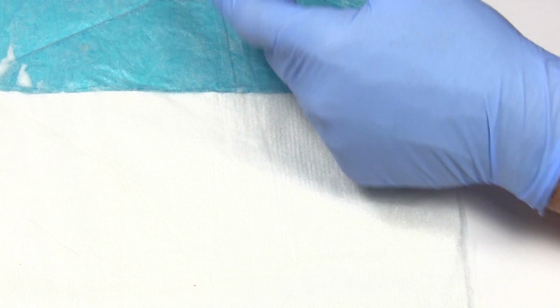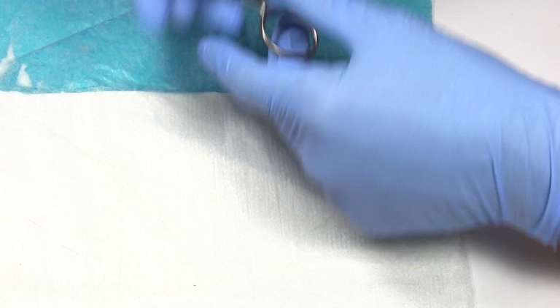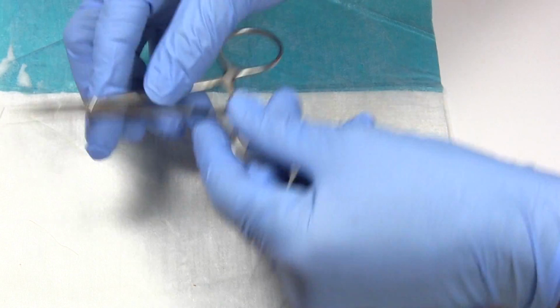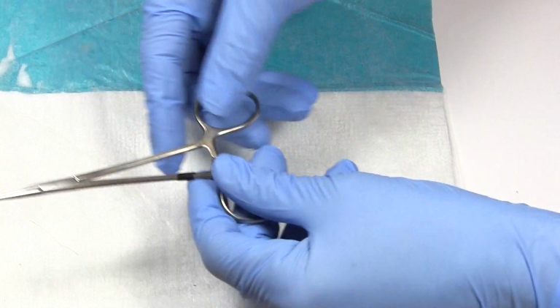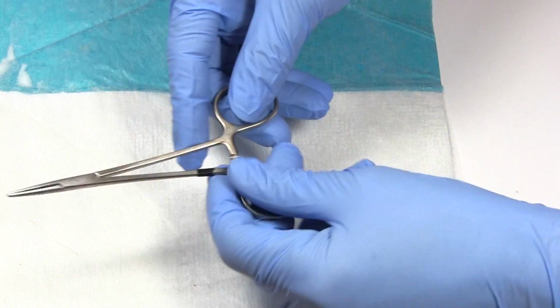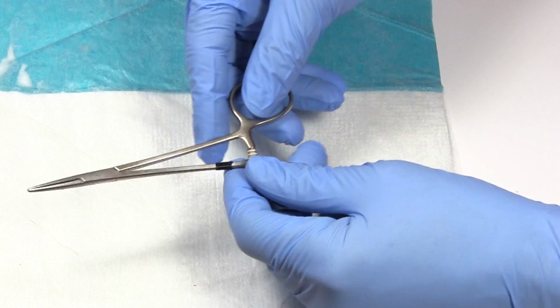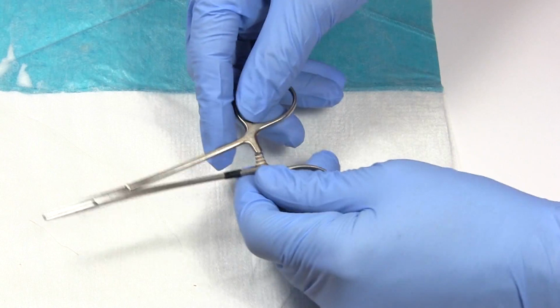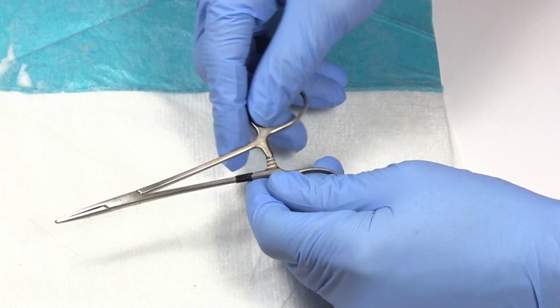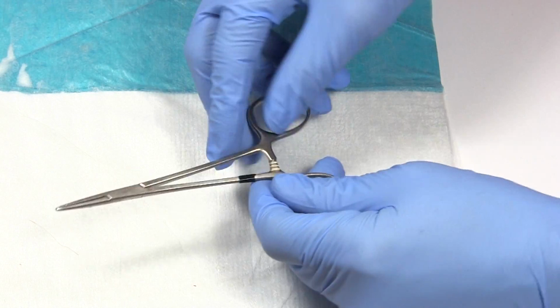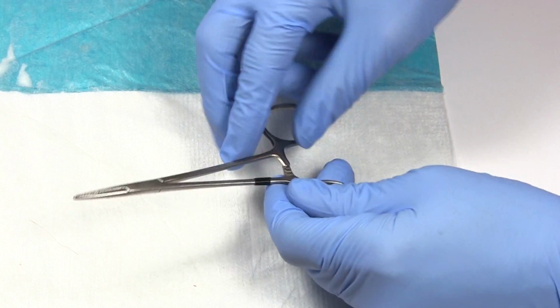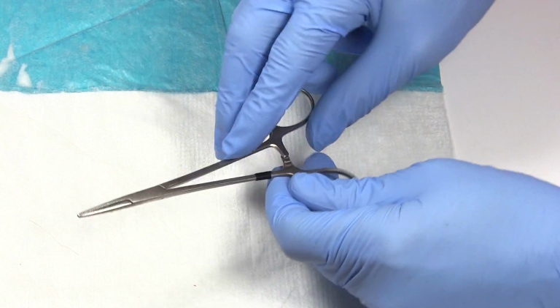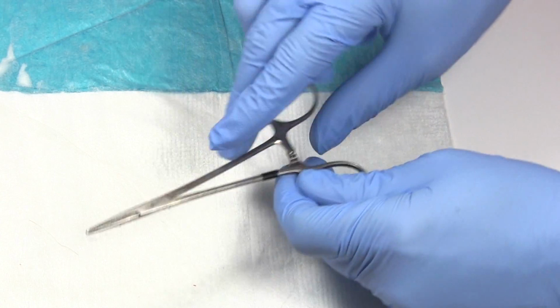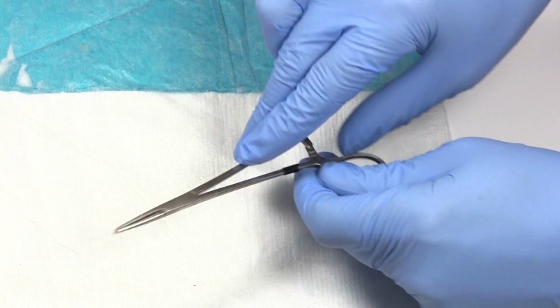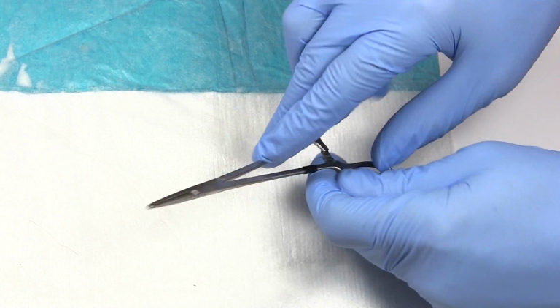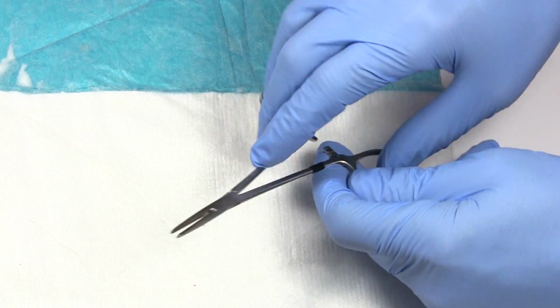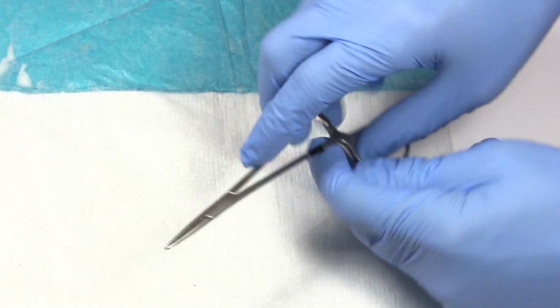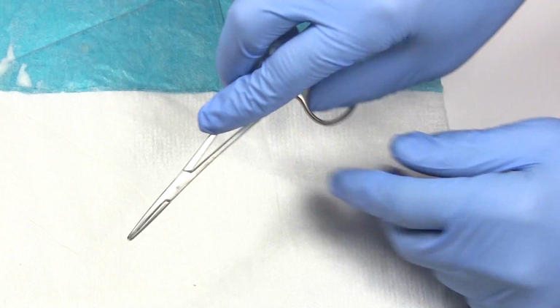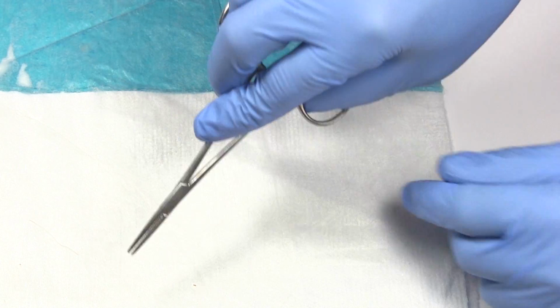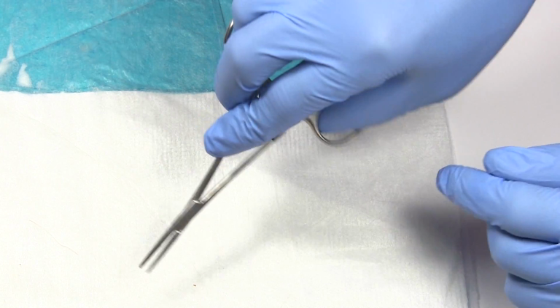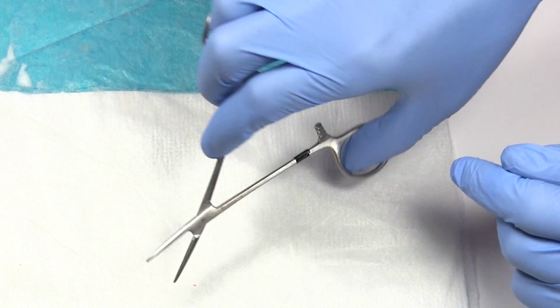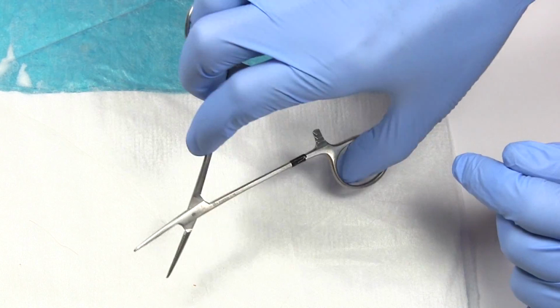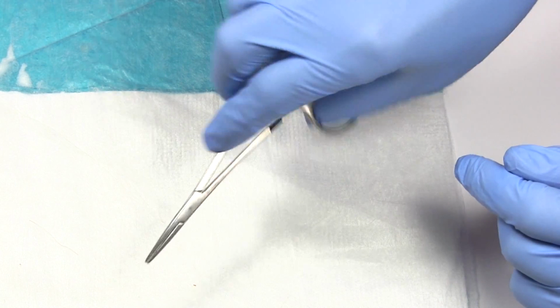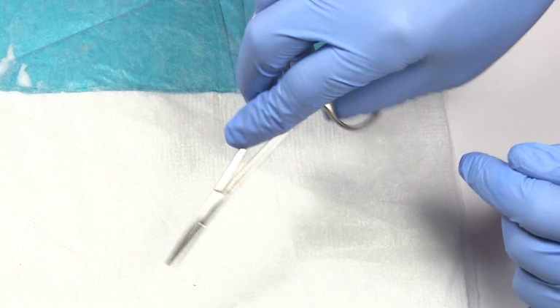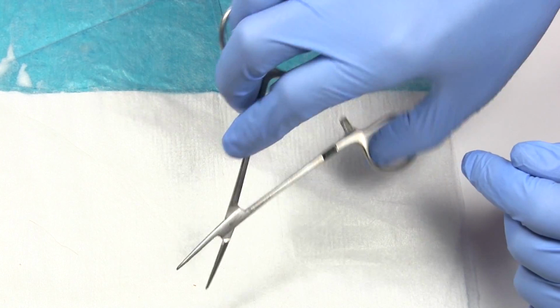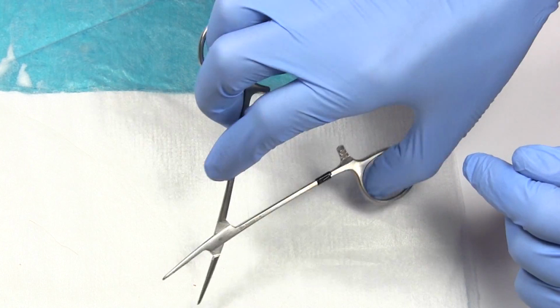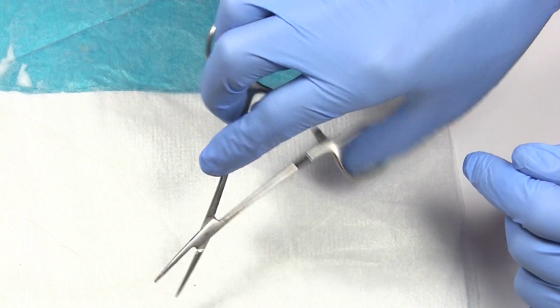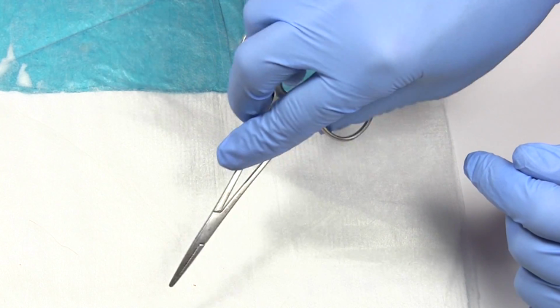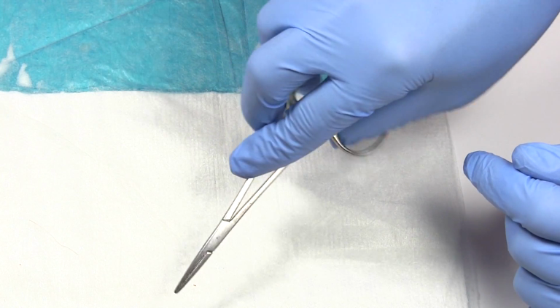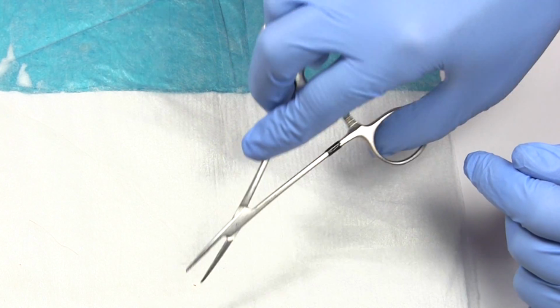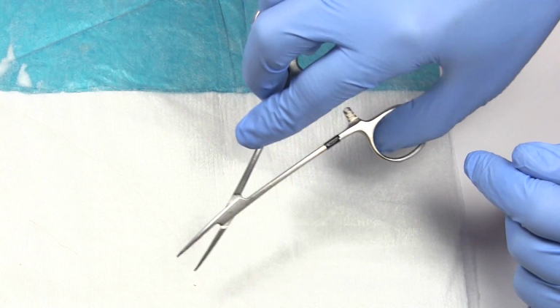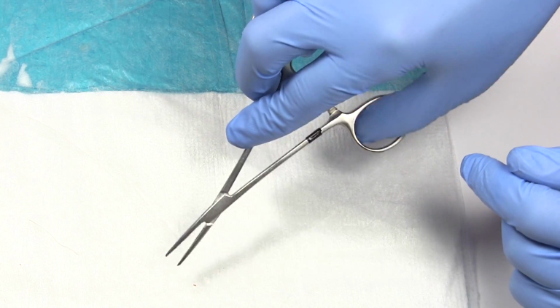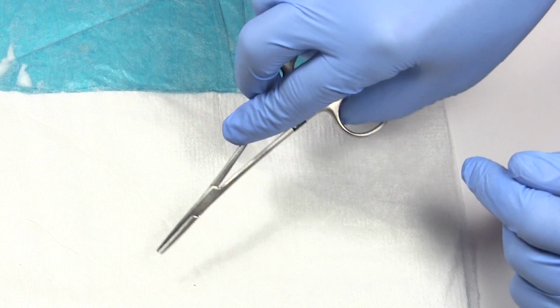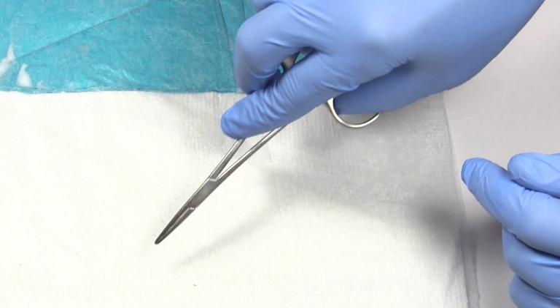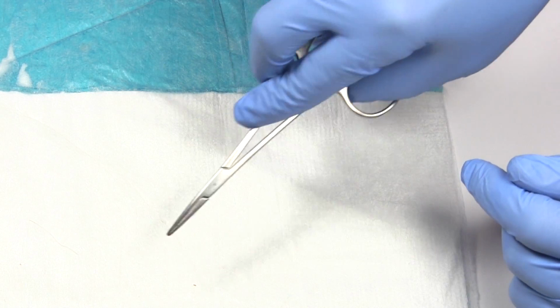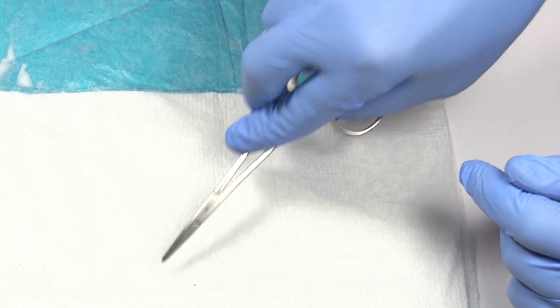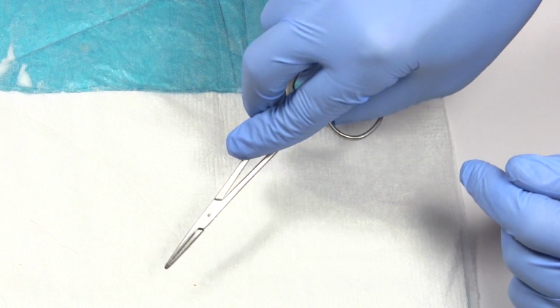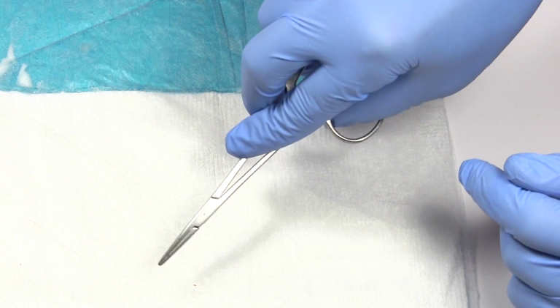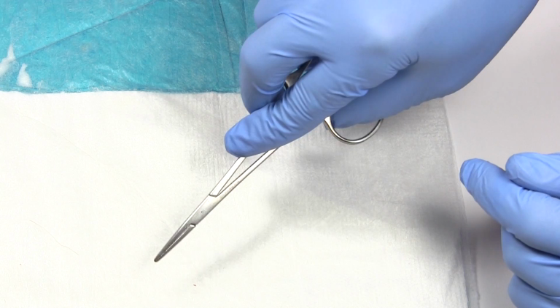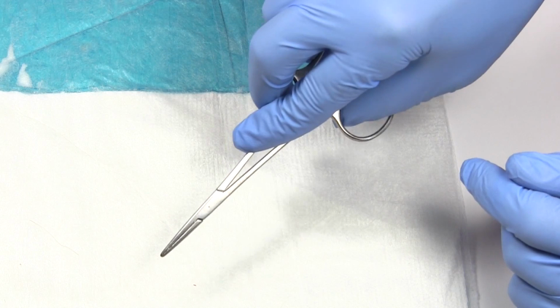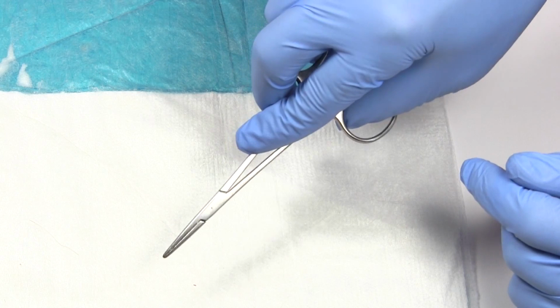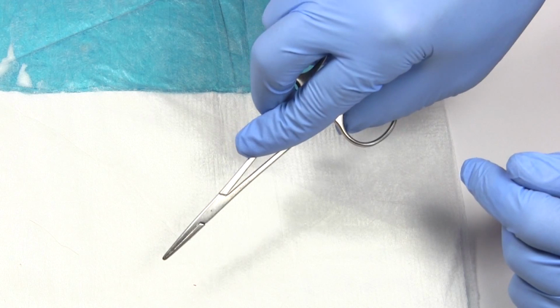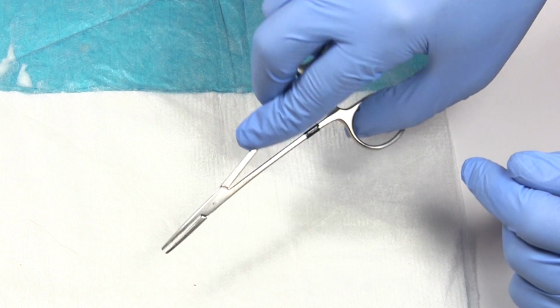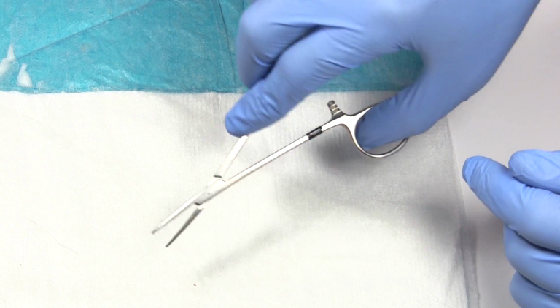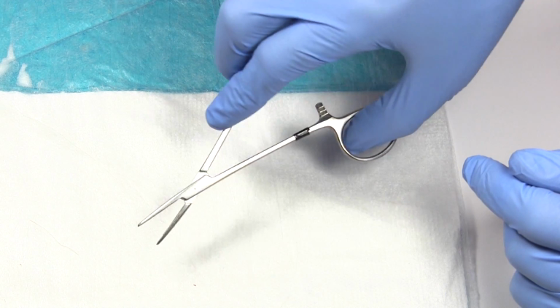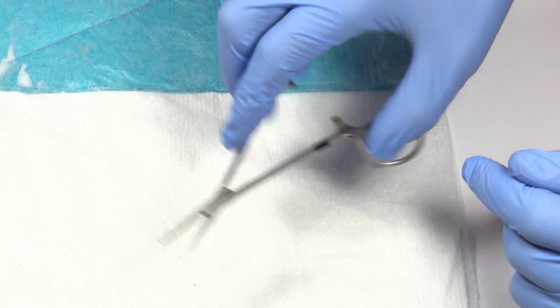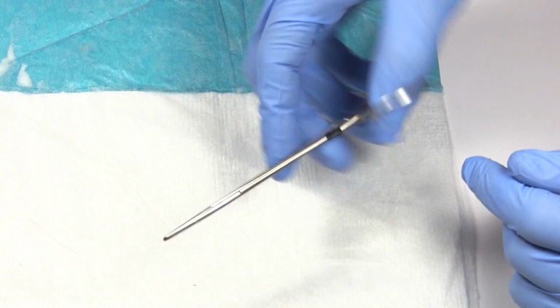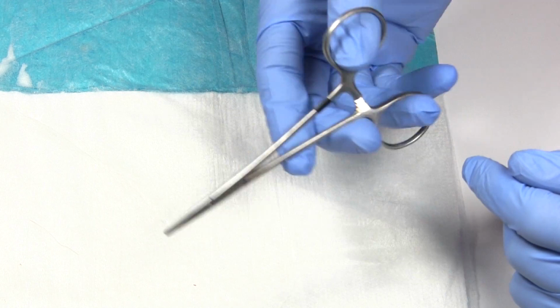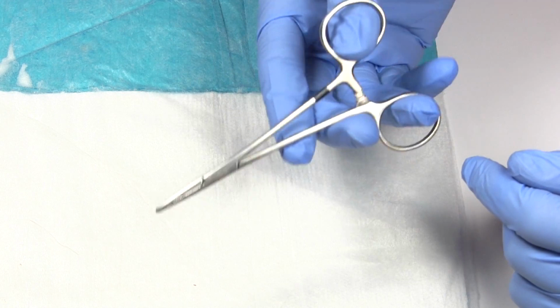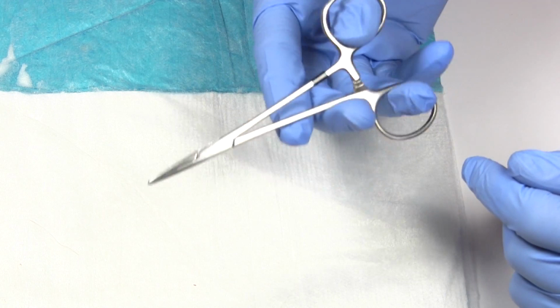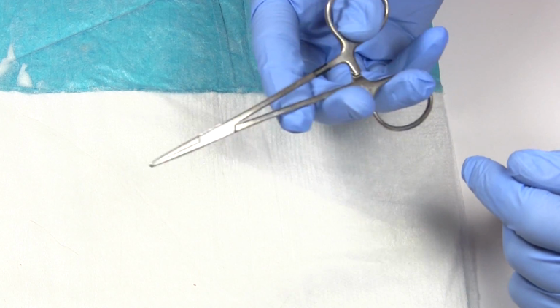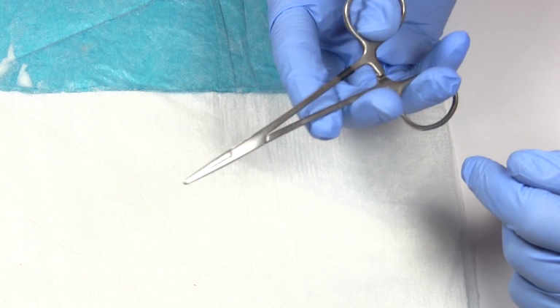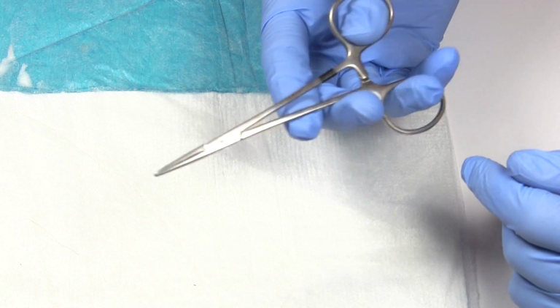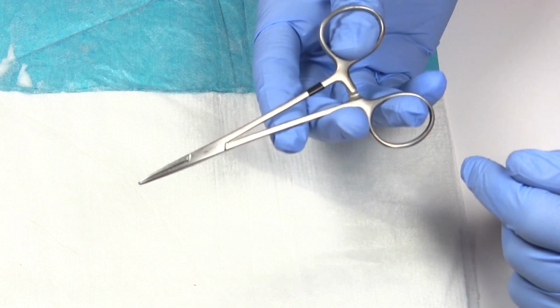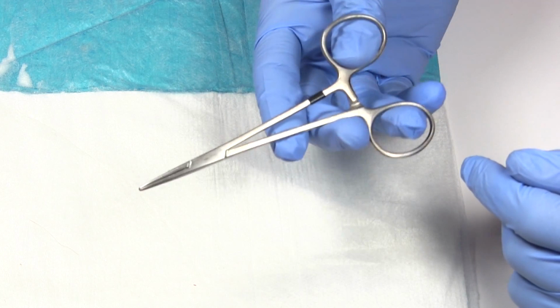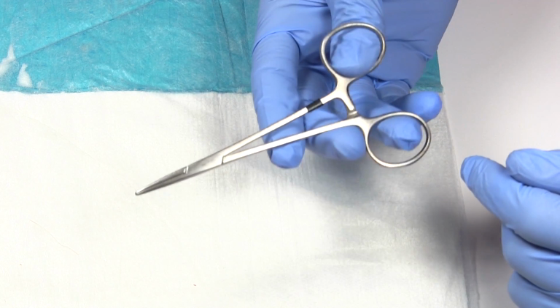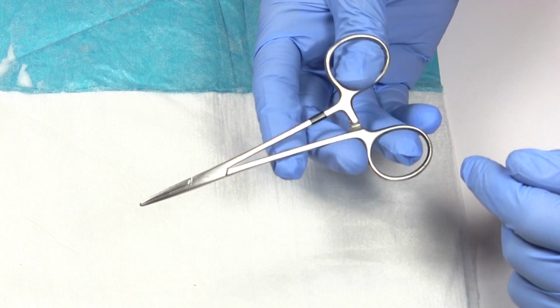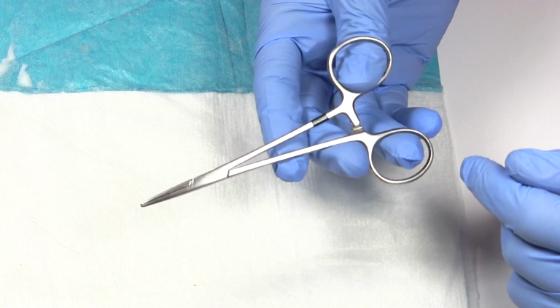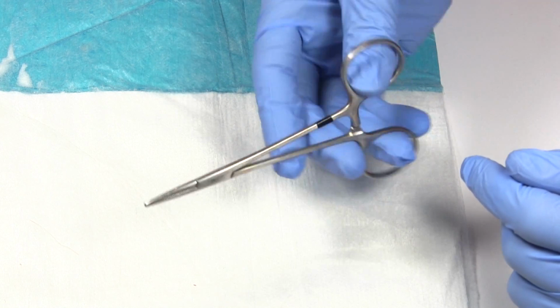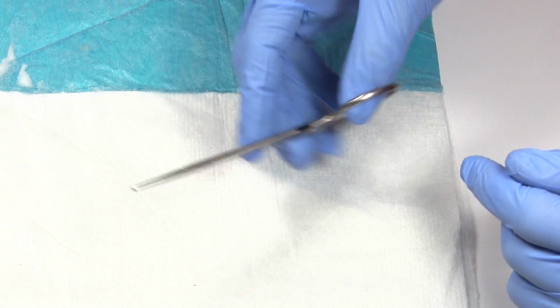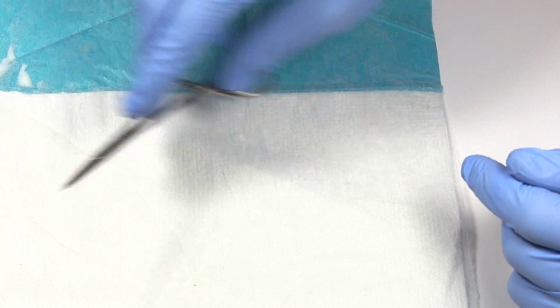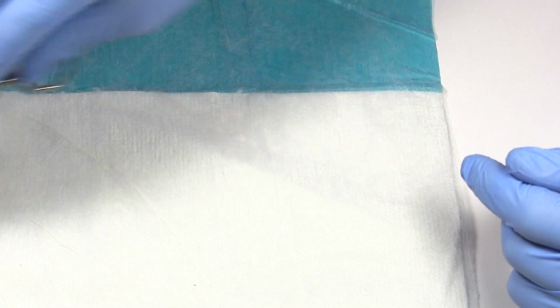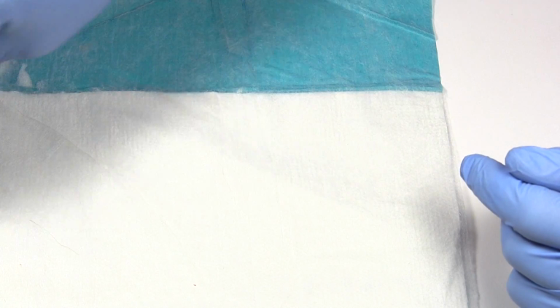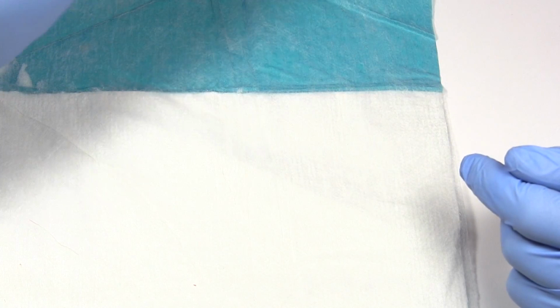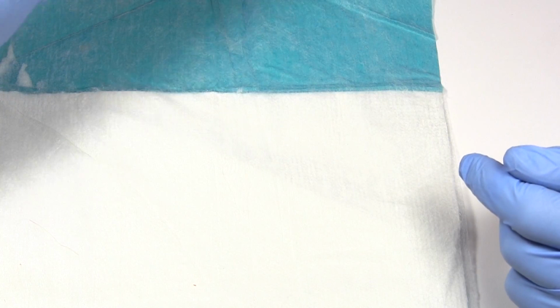You need a pair of hemostats, which are good for separating tissue, clamping off vessels — lots of uses for hemostats.